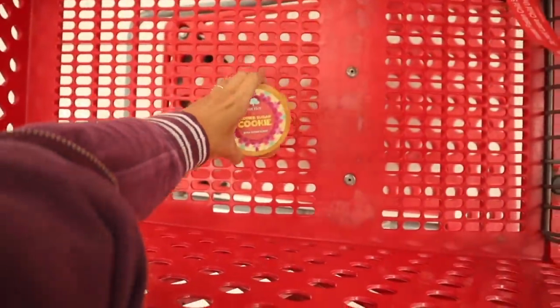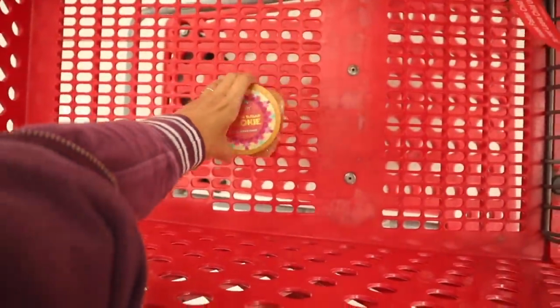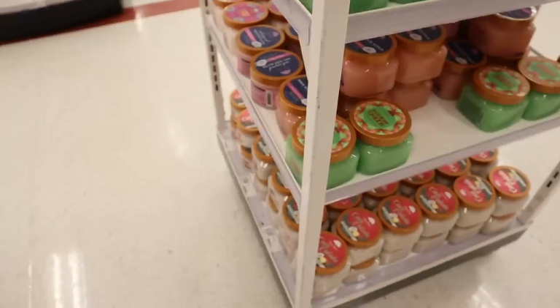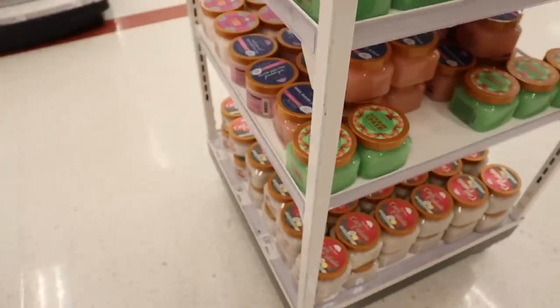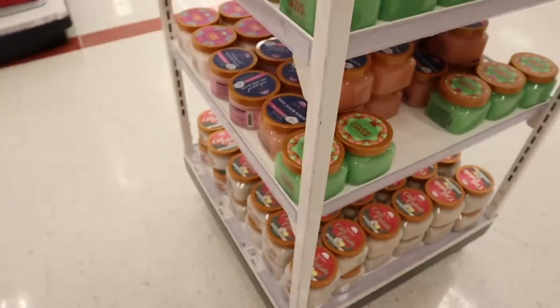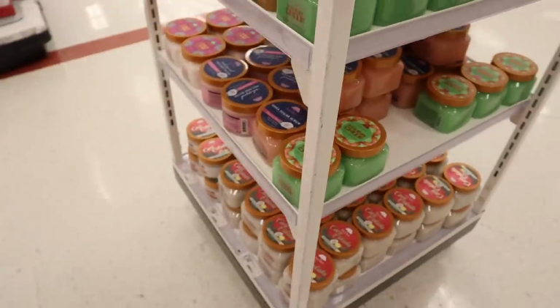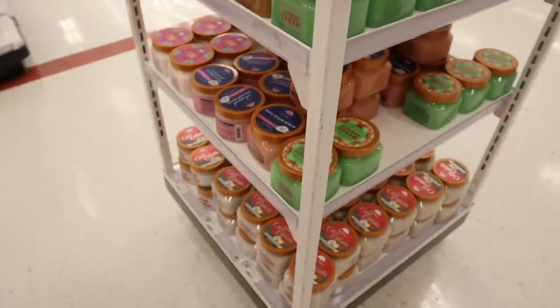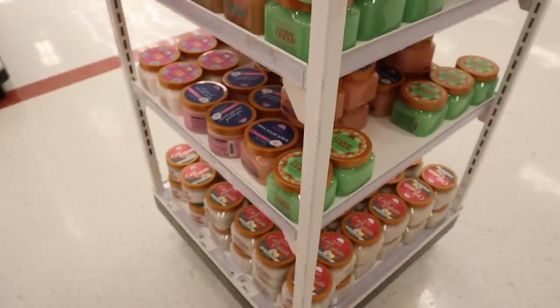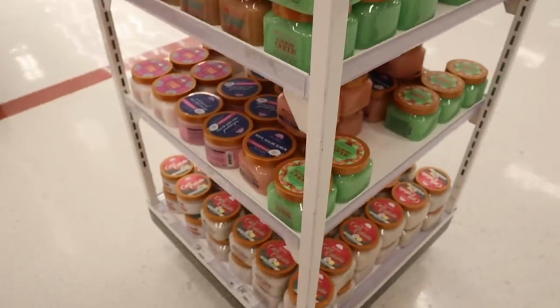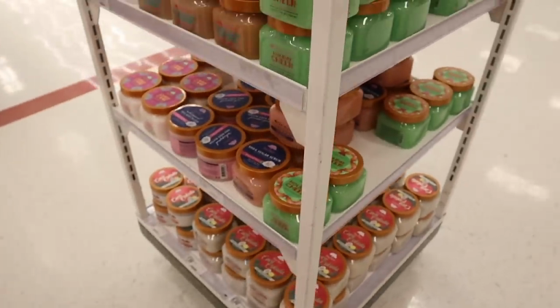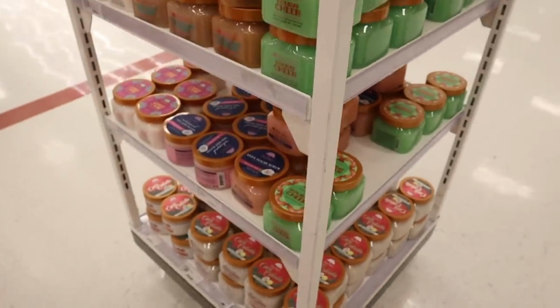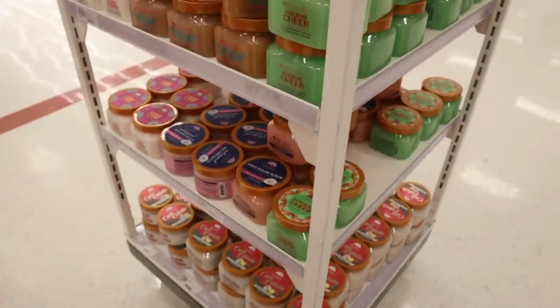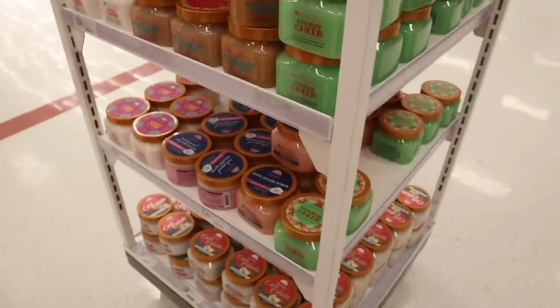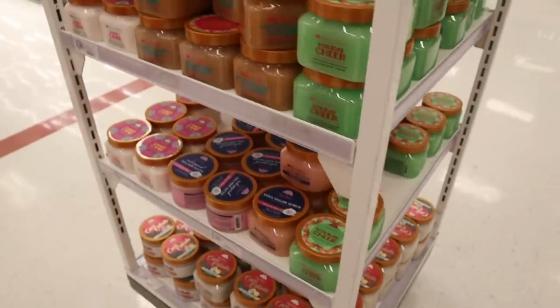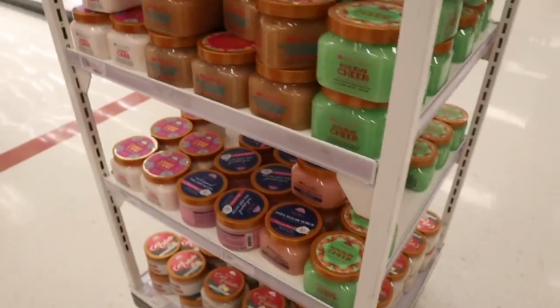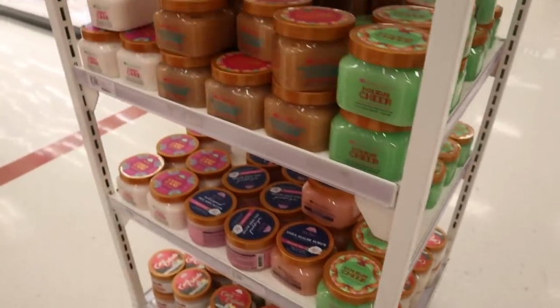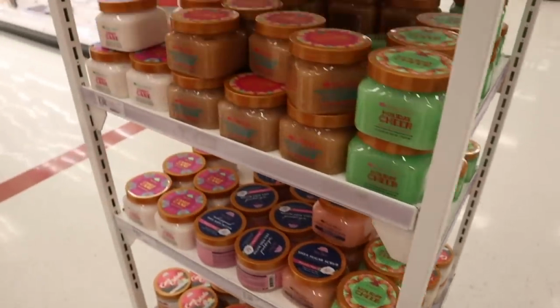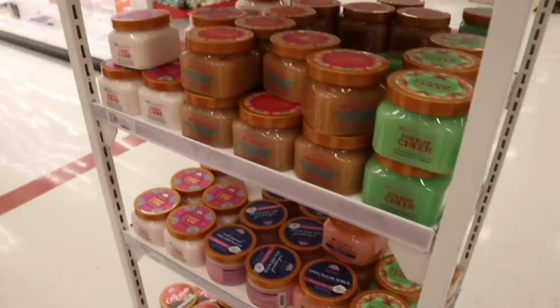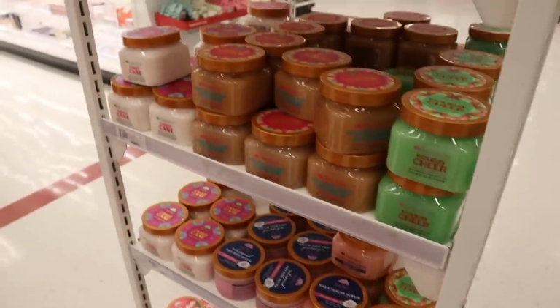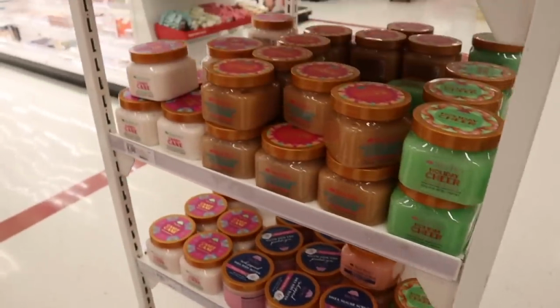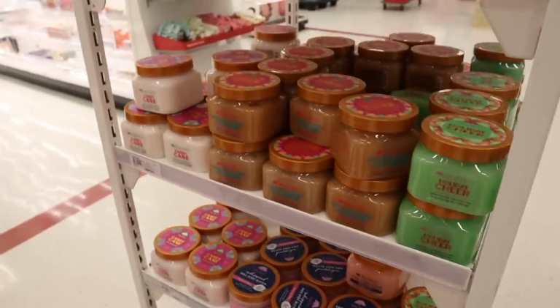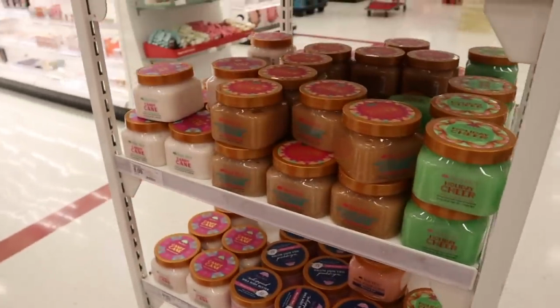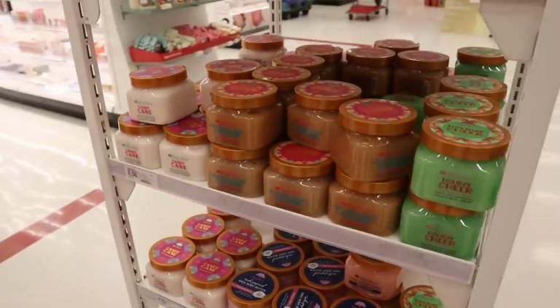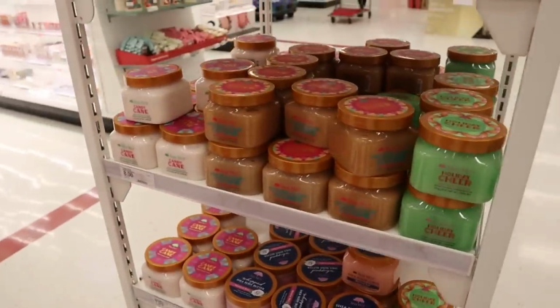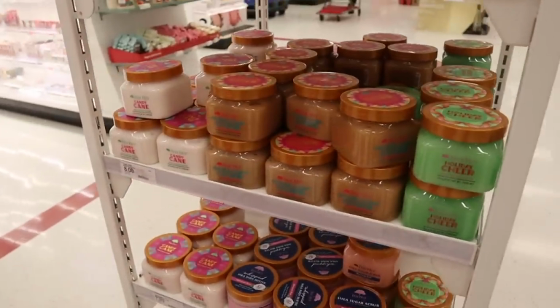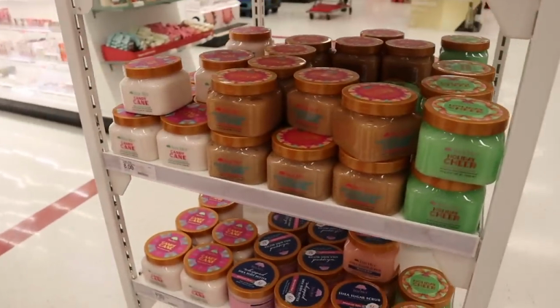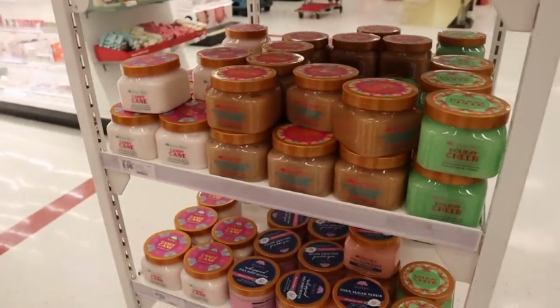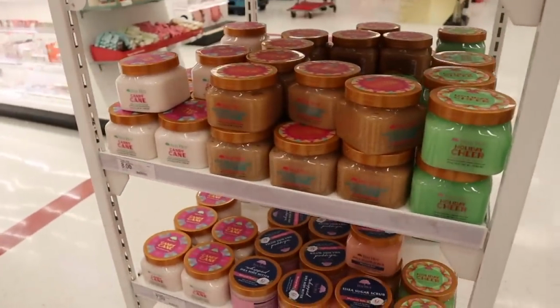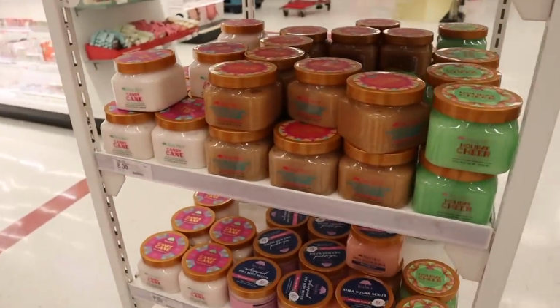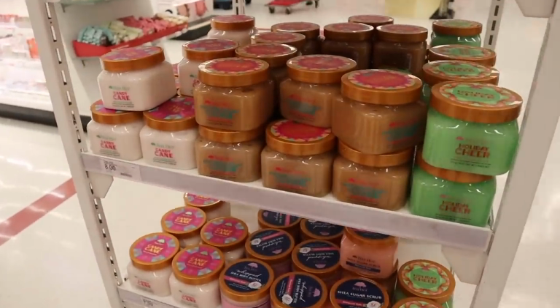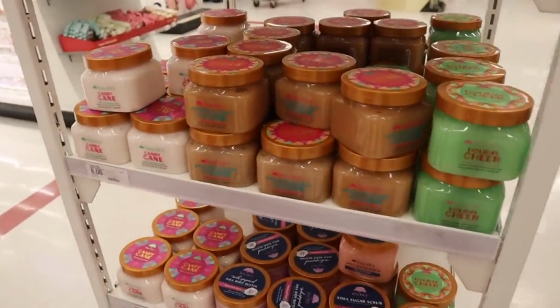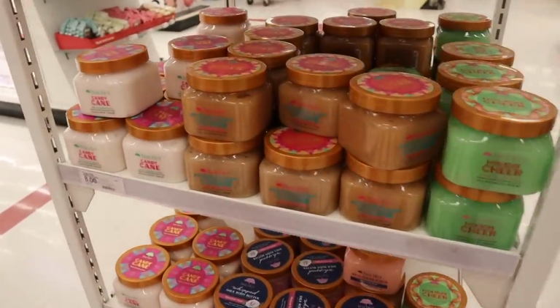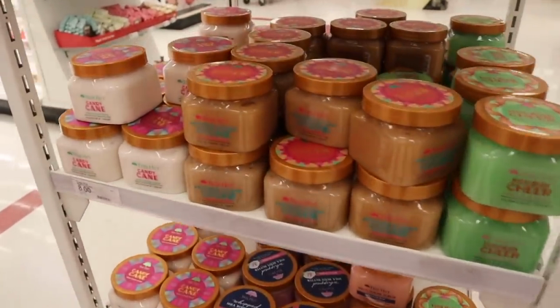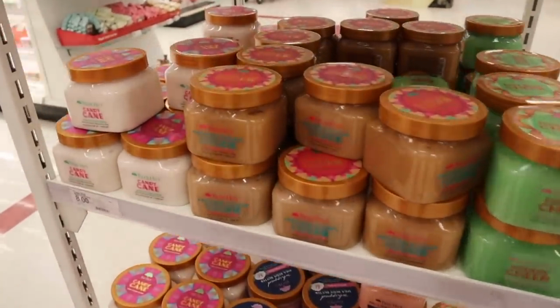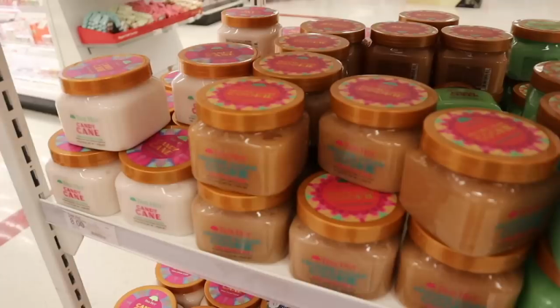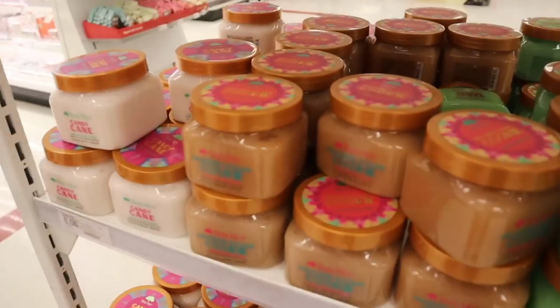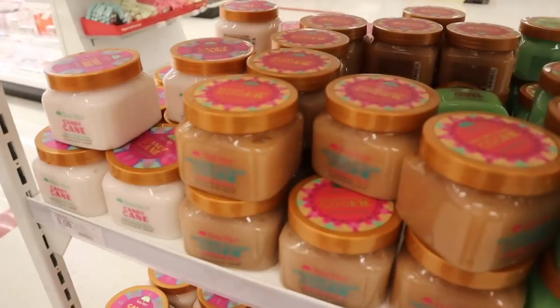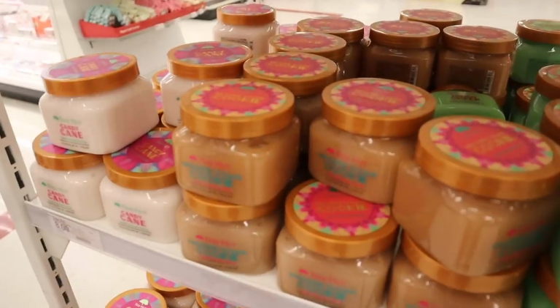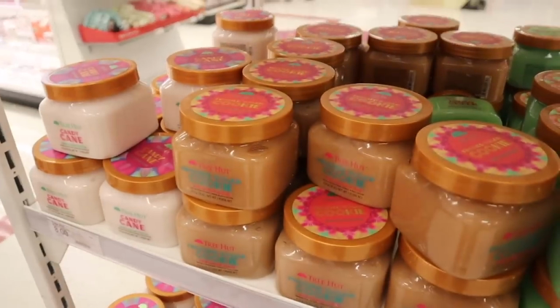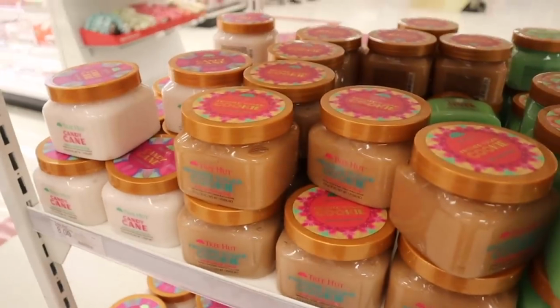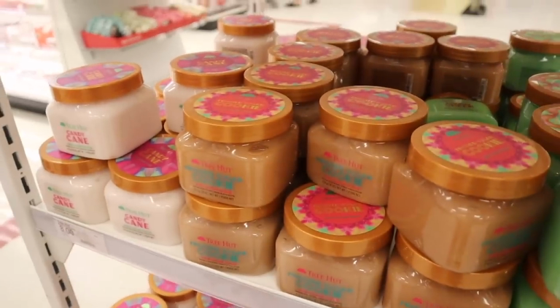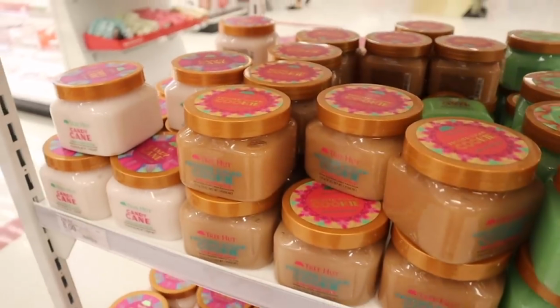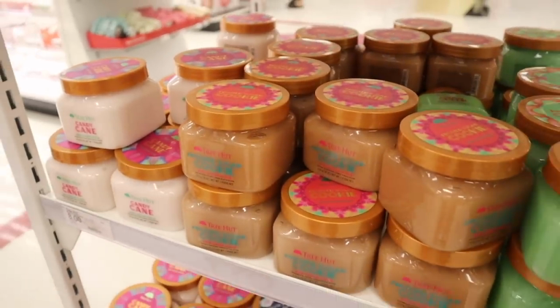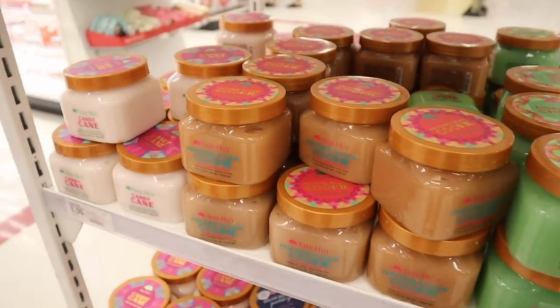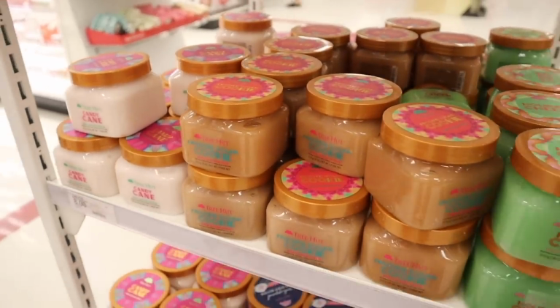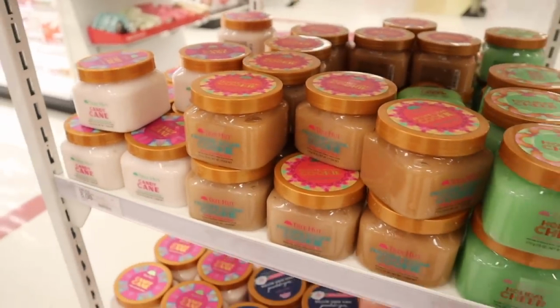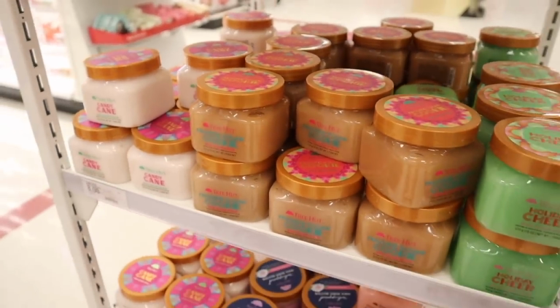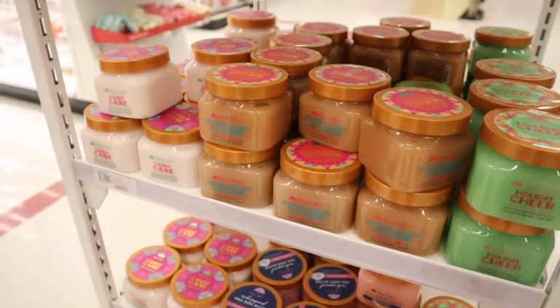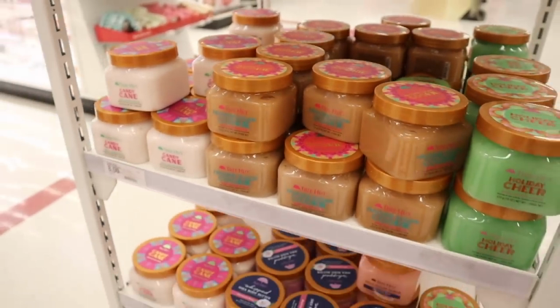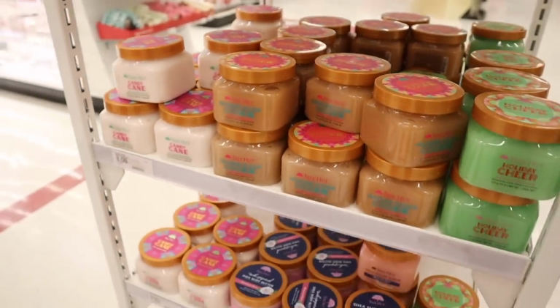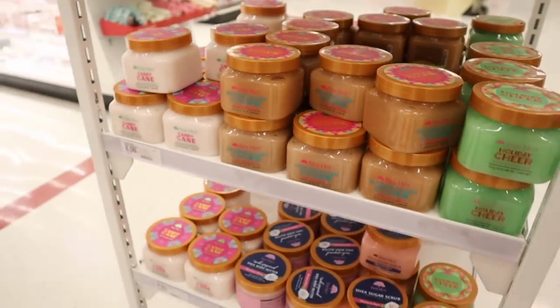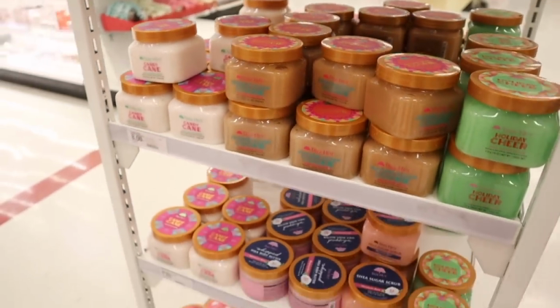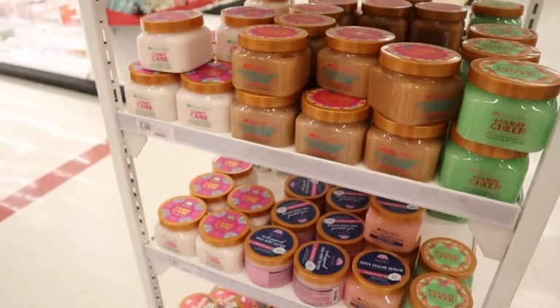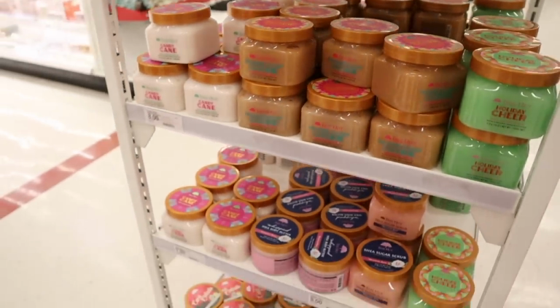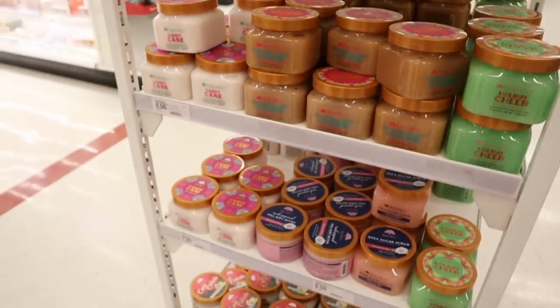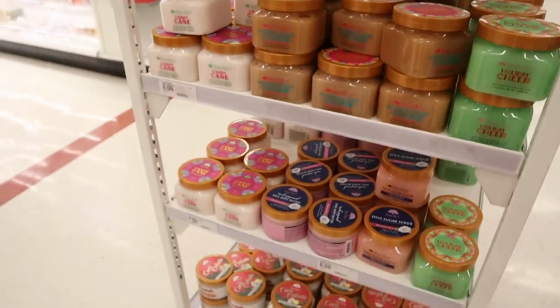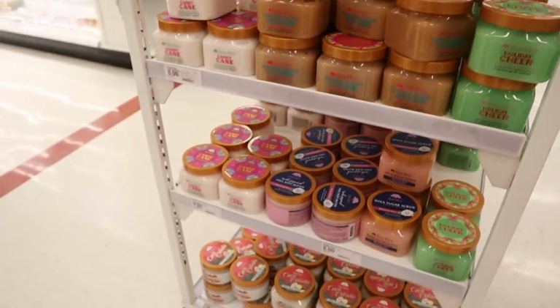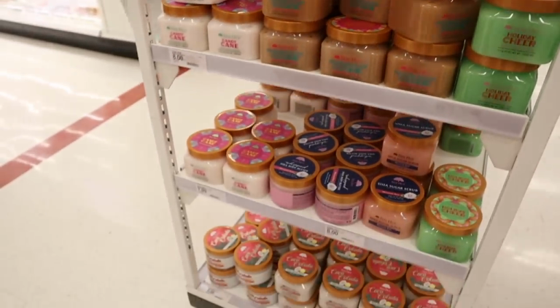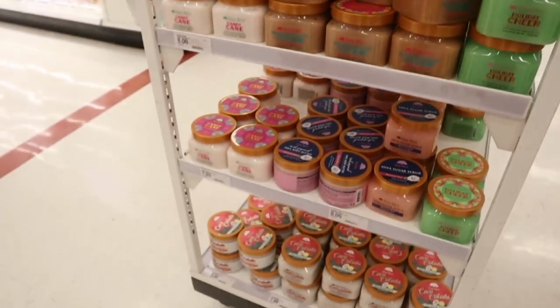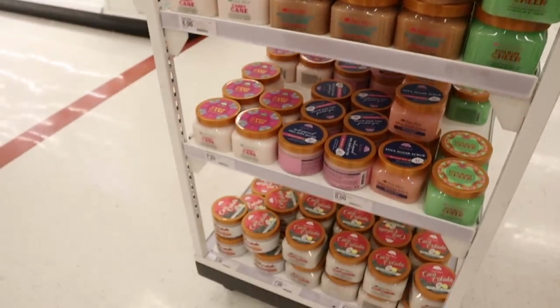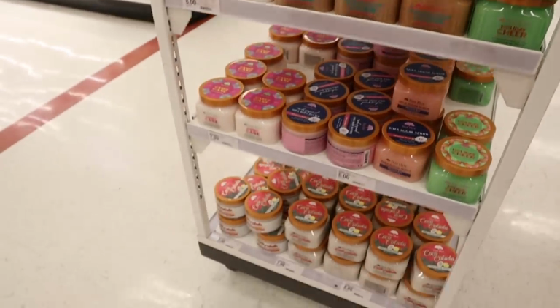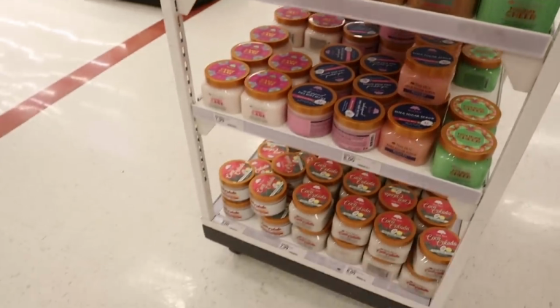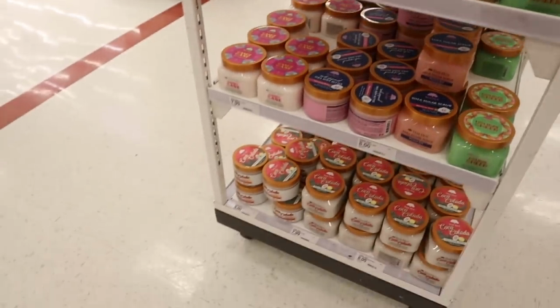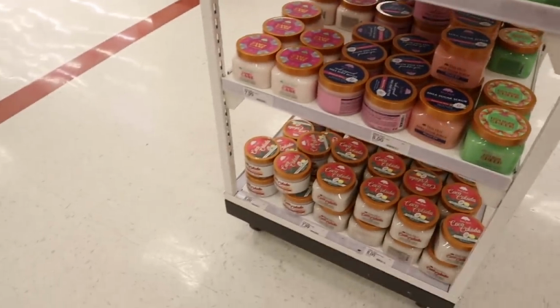The other side has more candy cane and sugar cookie, but I don't see the matching lotion for sugar cookie, so I'm a little disappointed.